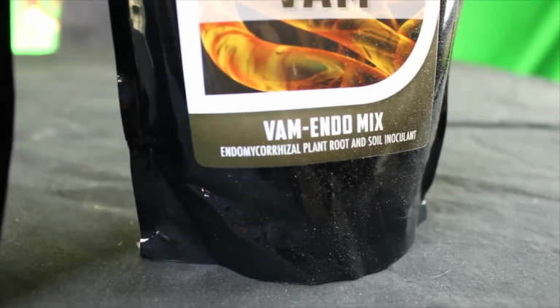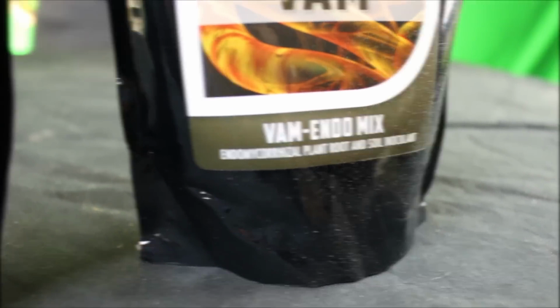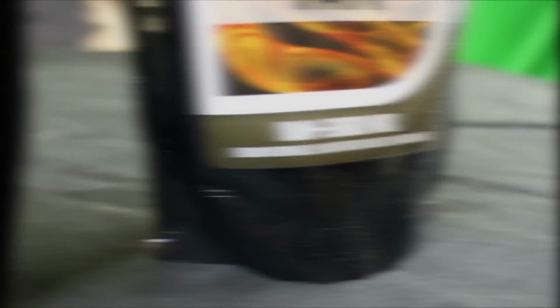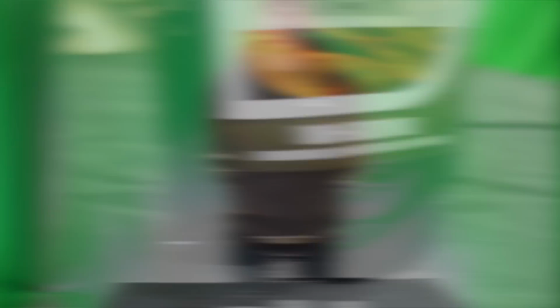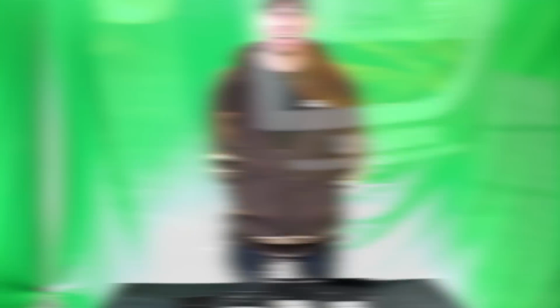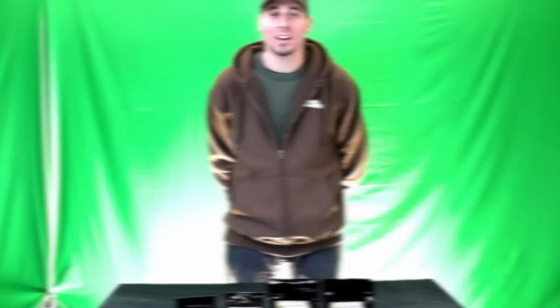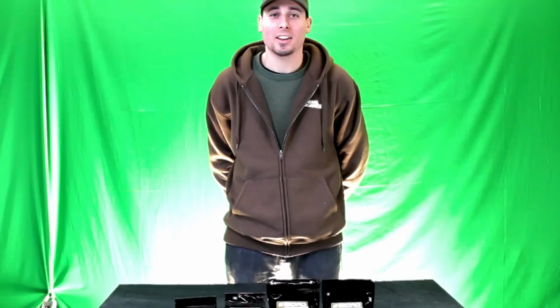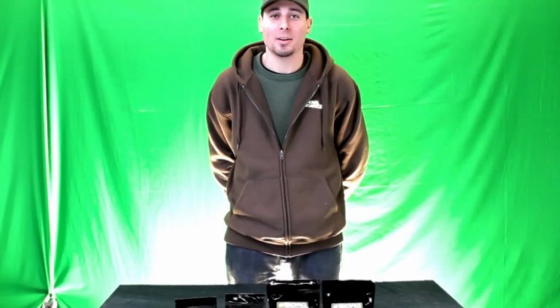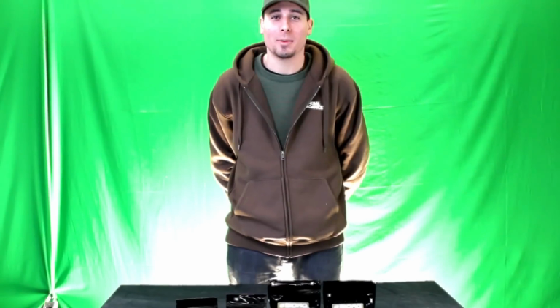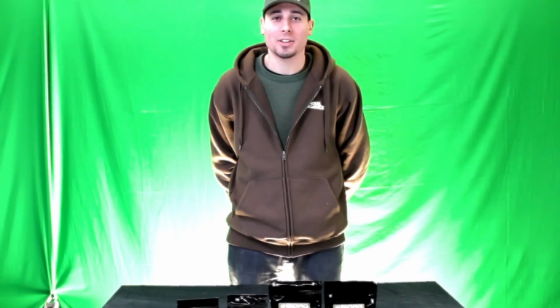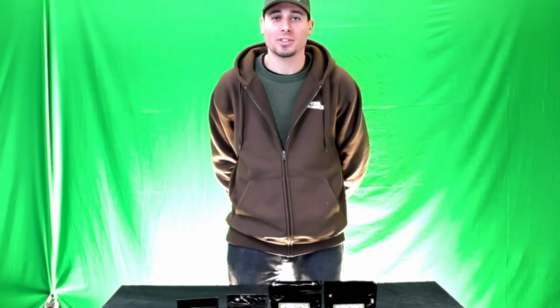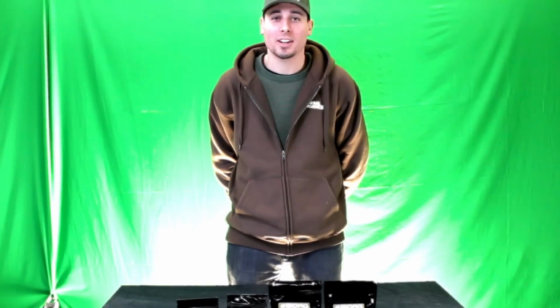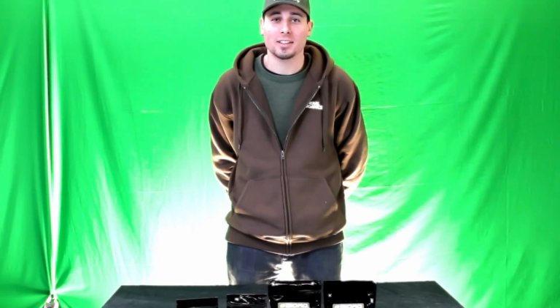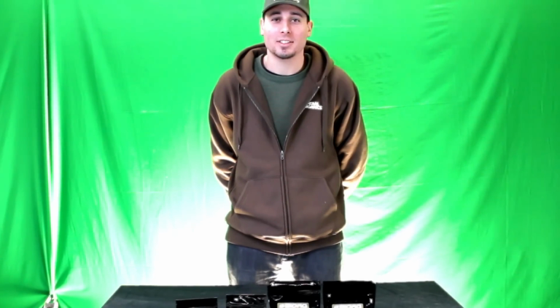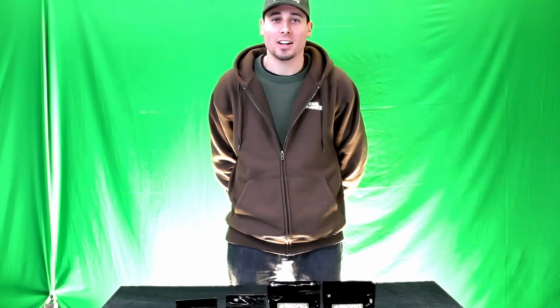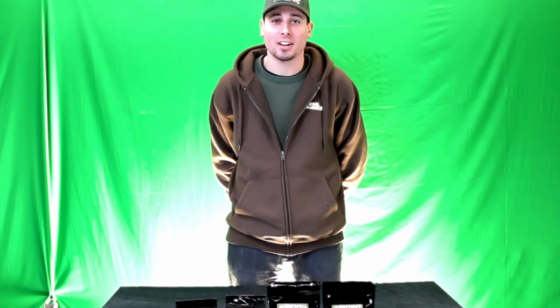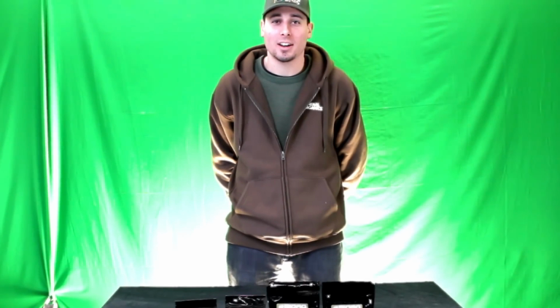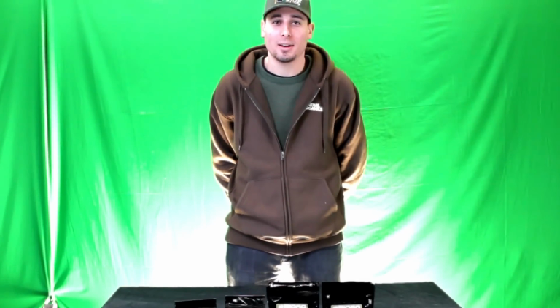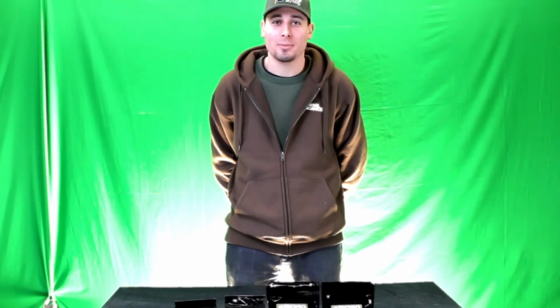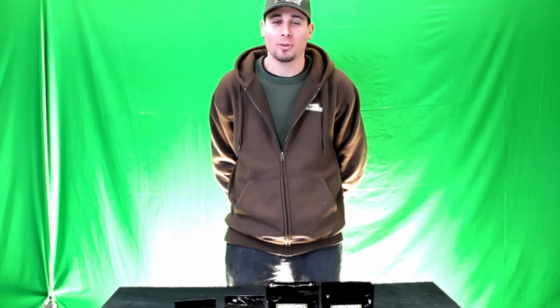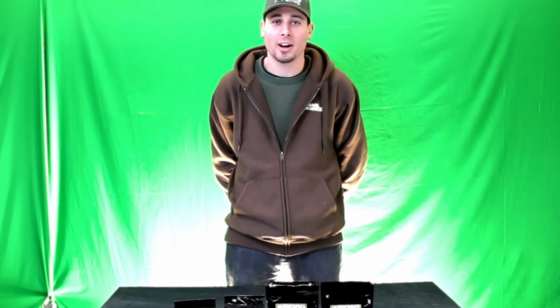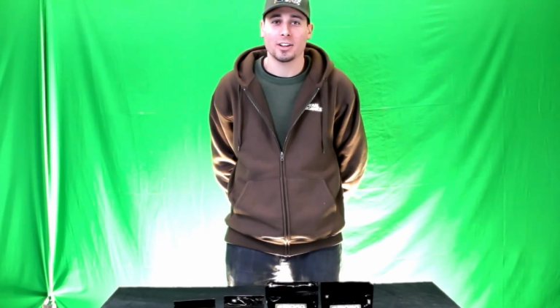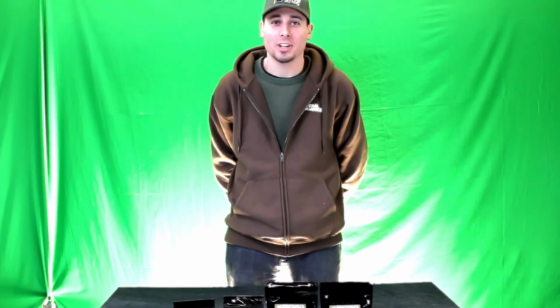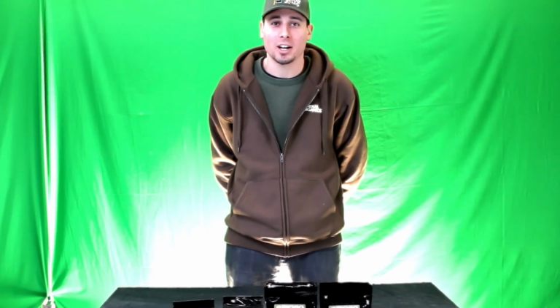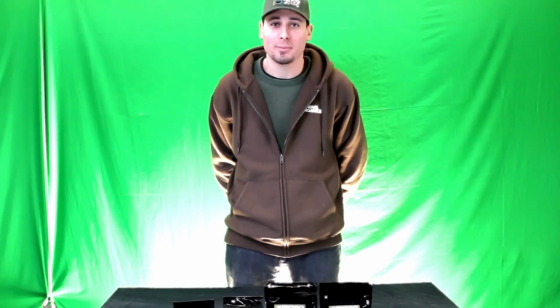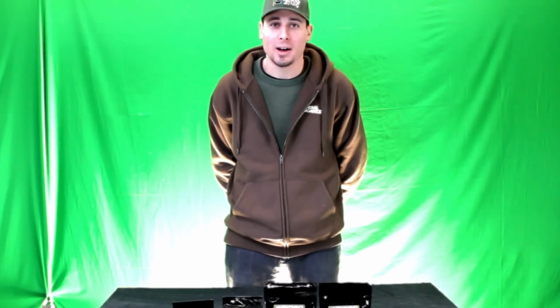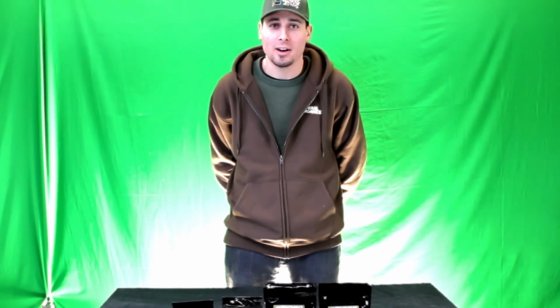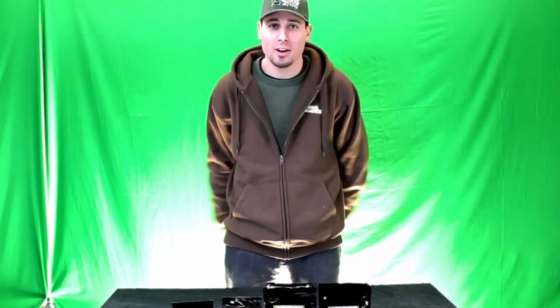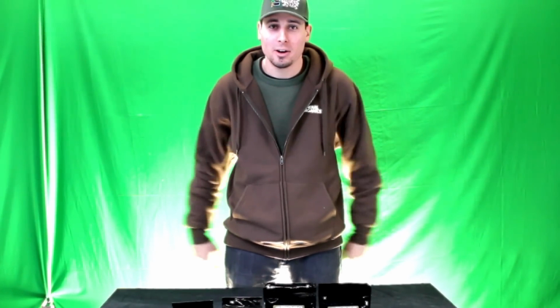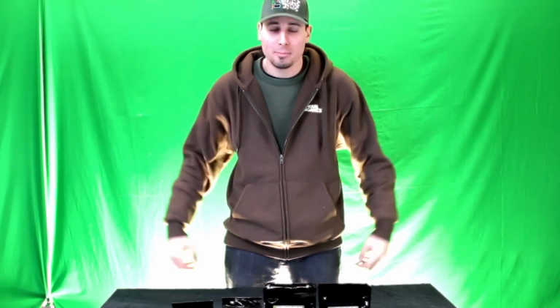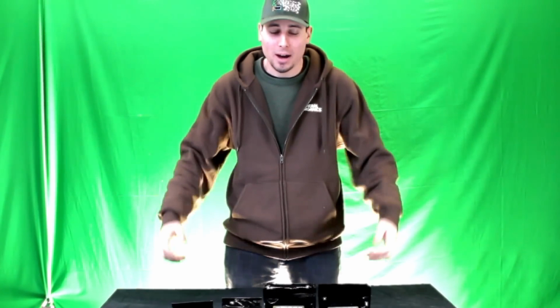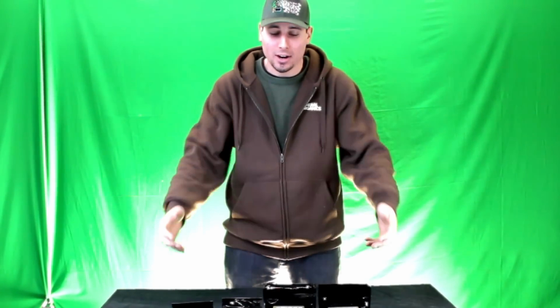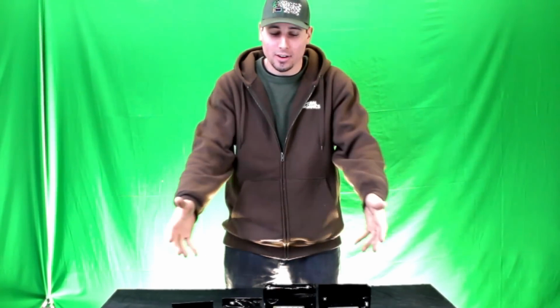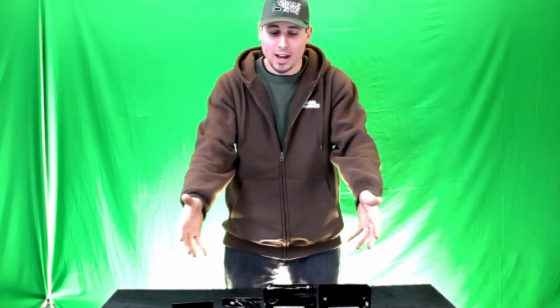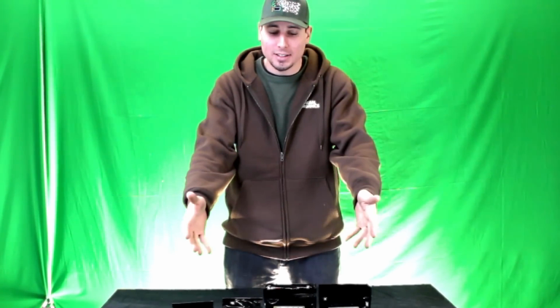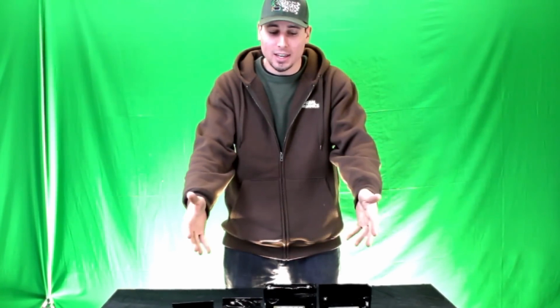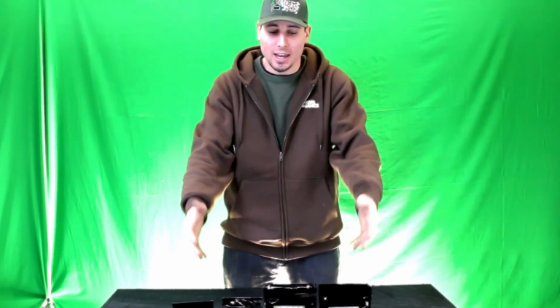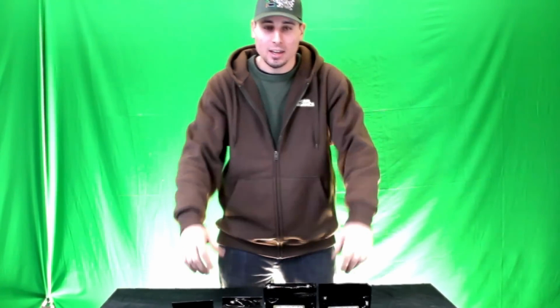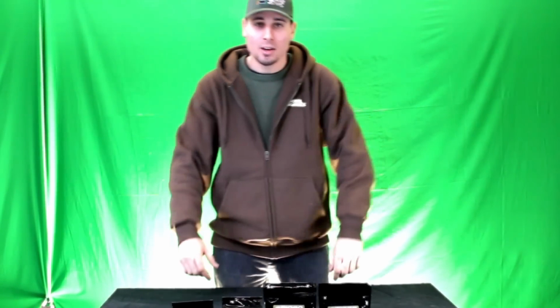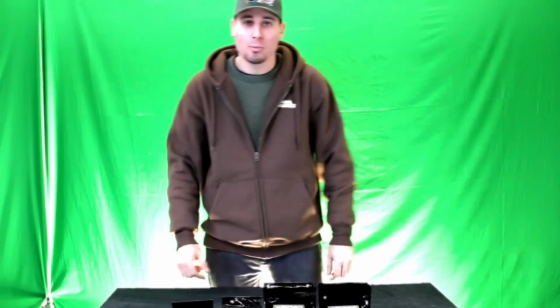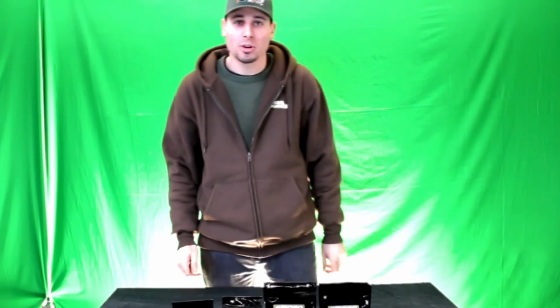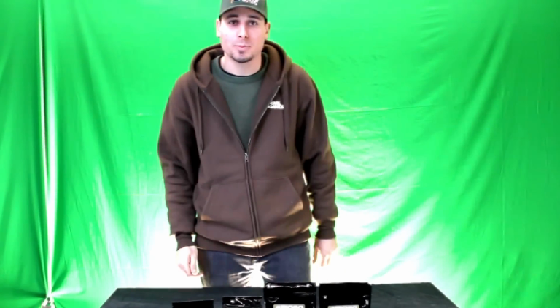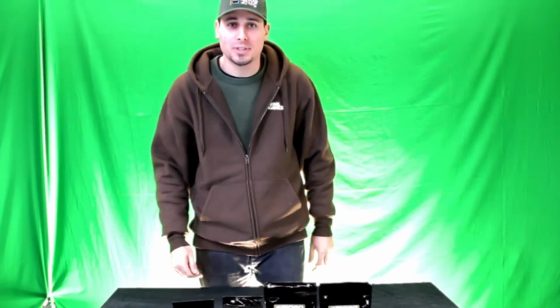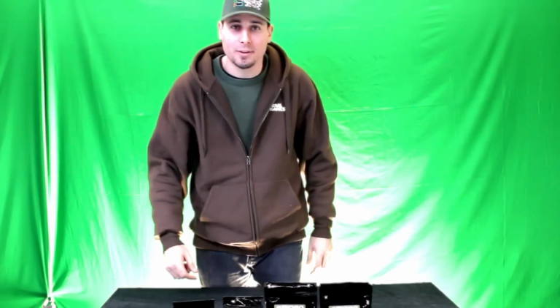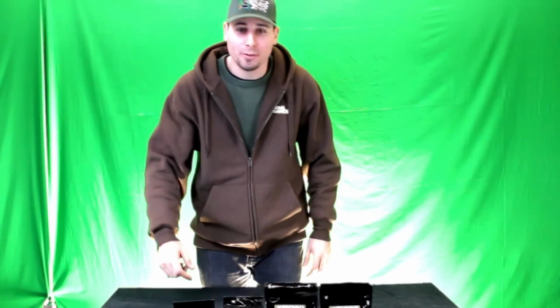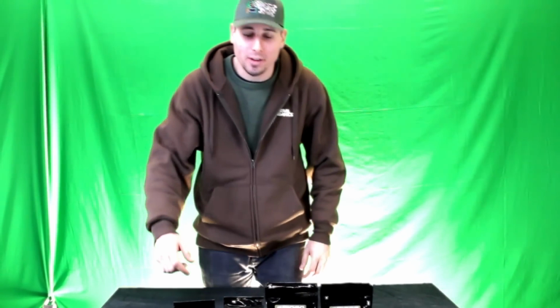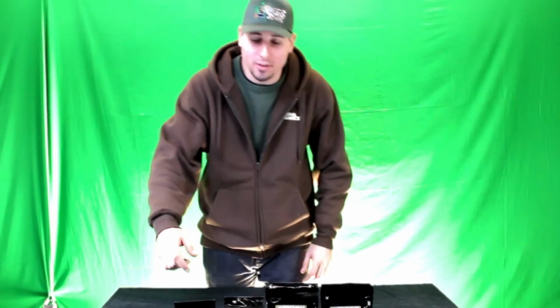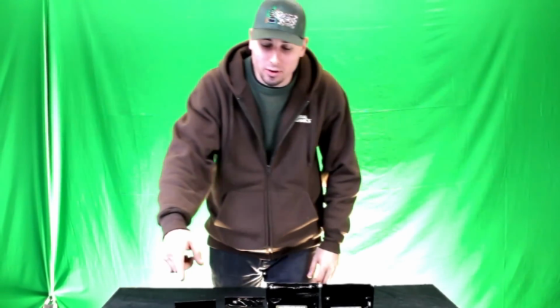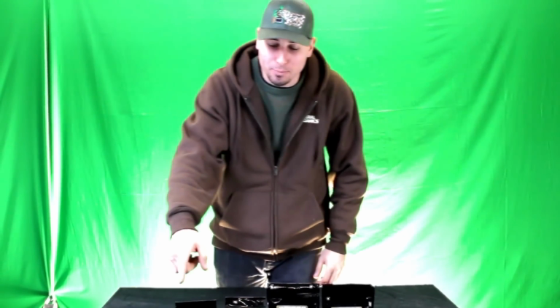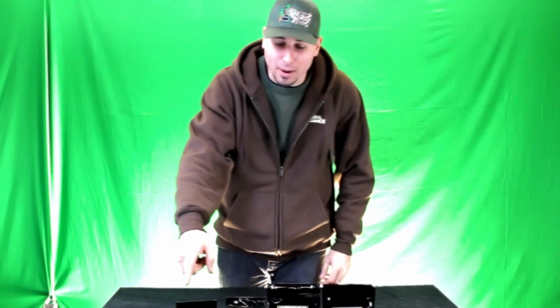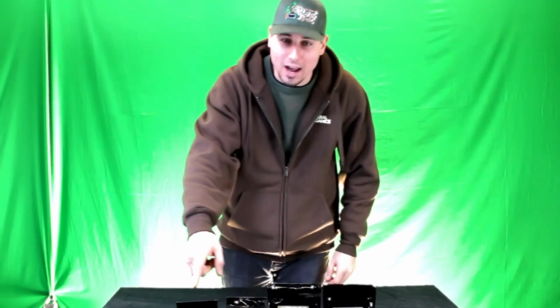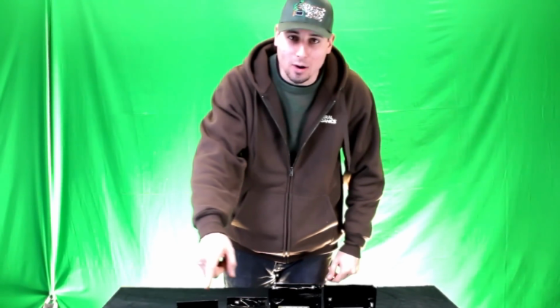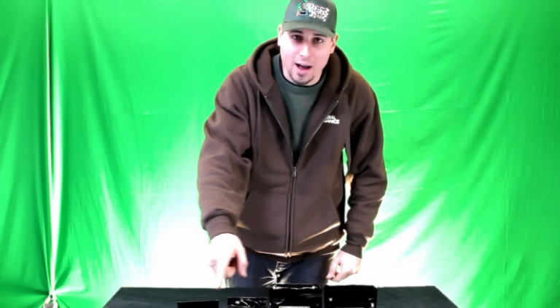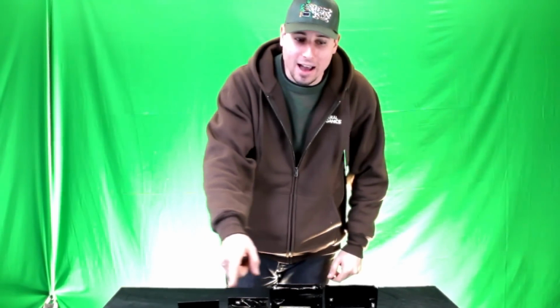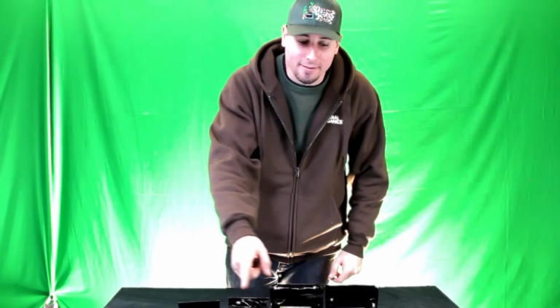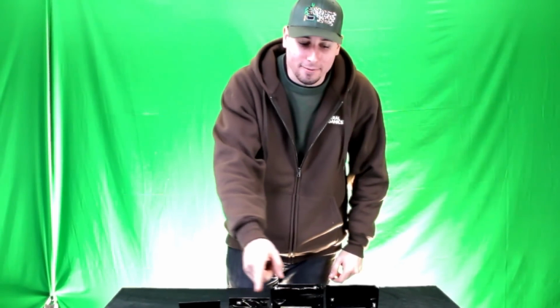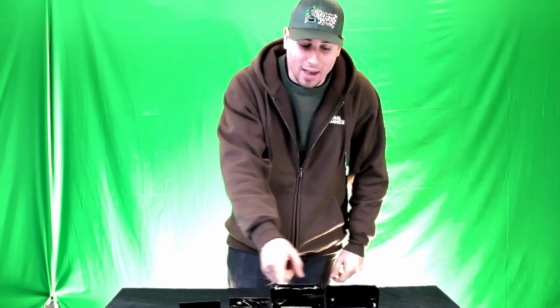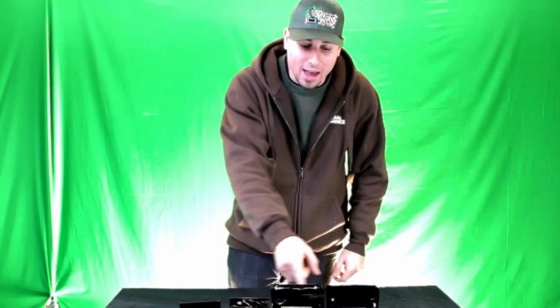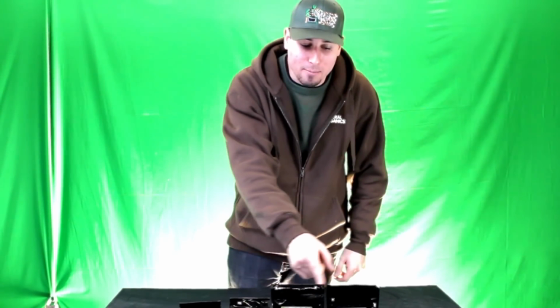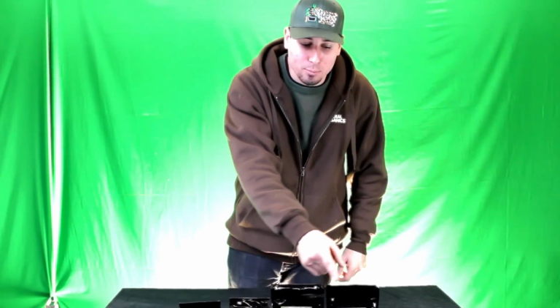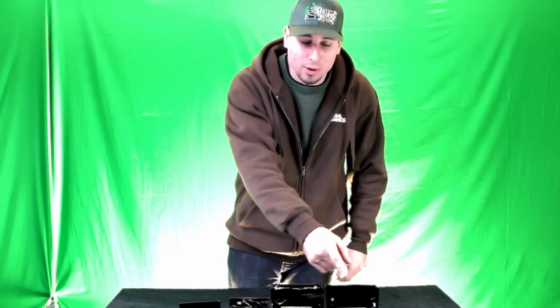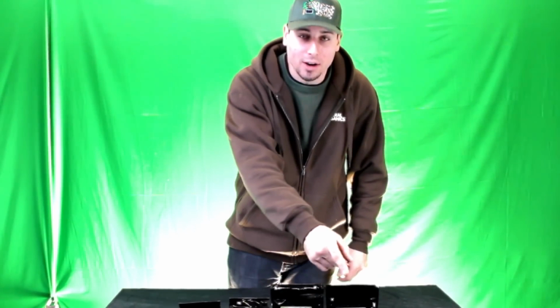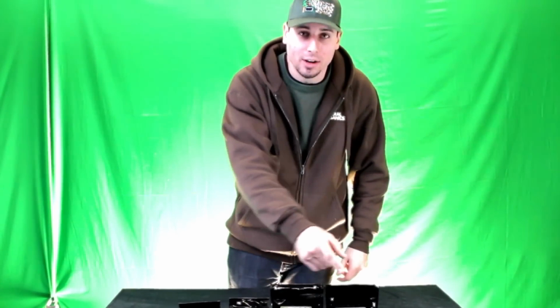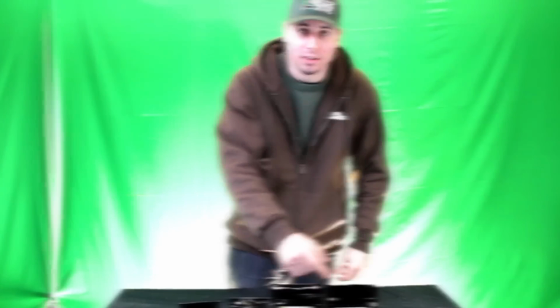Thanks for logging on to MonsterGardens.com. We're here to talk about Mycorrhizae, more specifically the new BioAg VAM product.